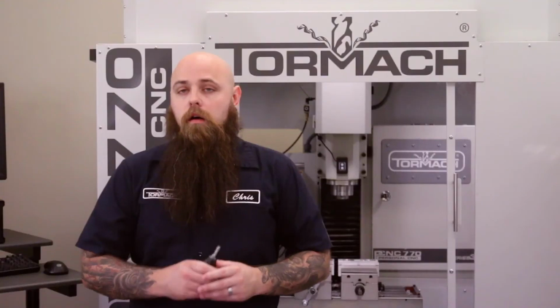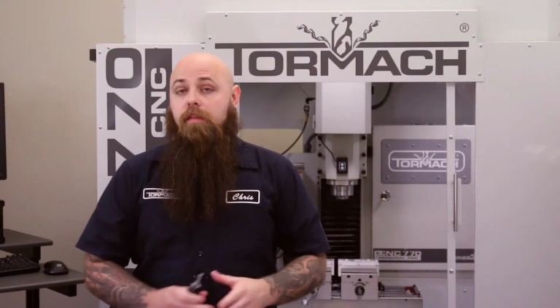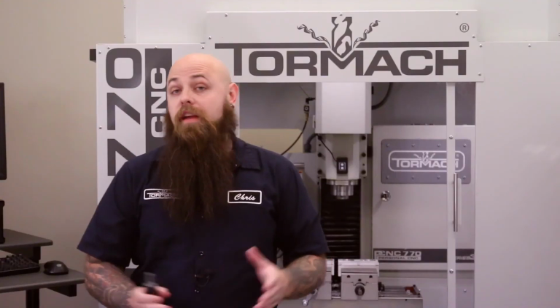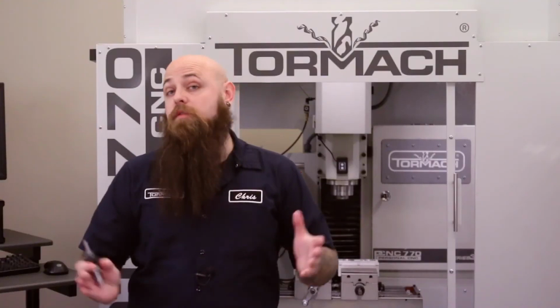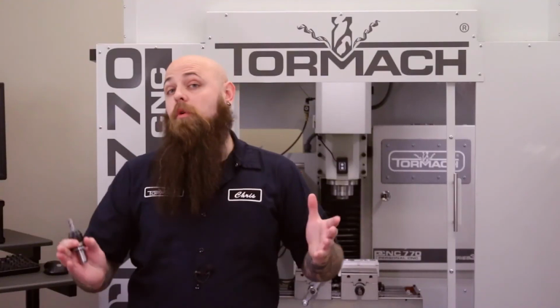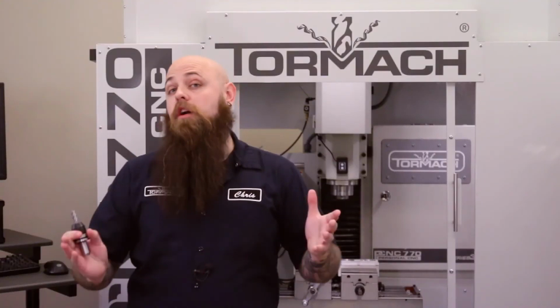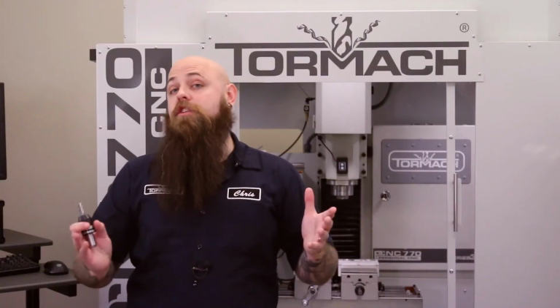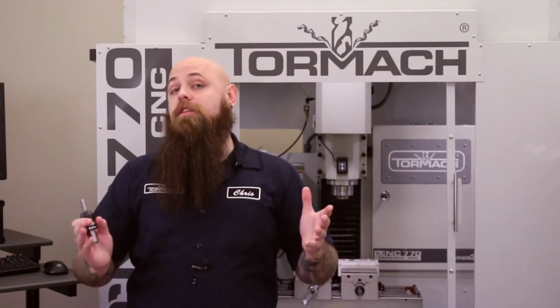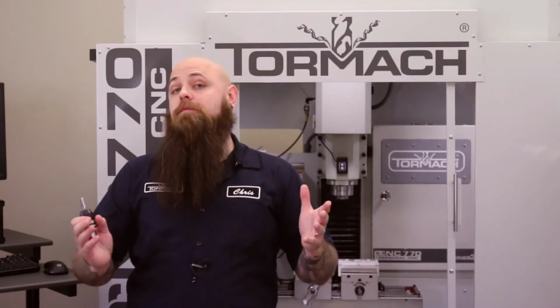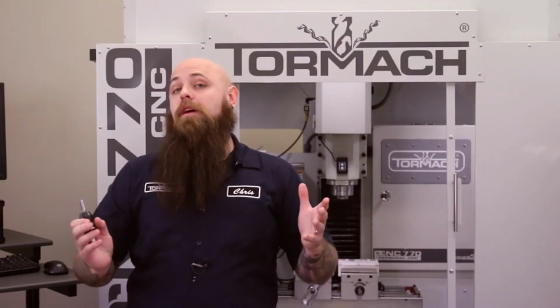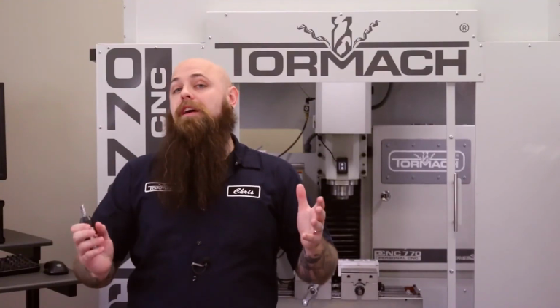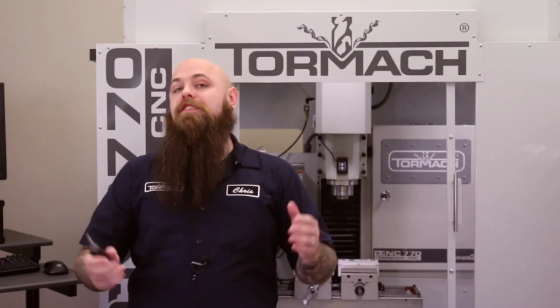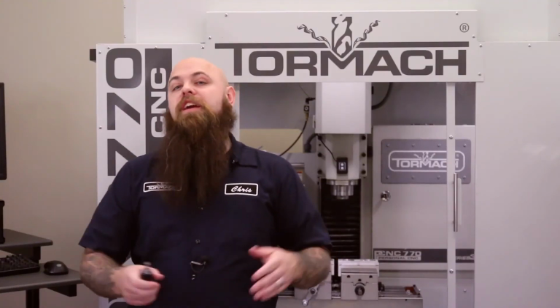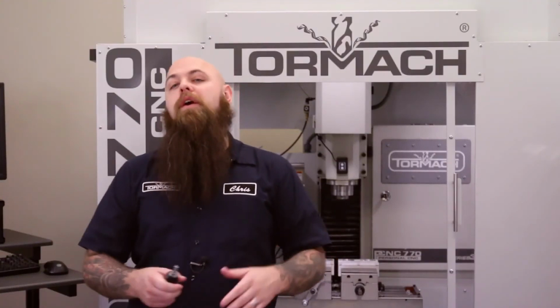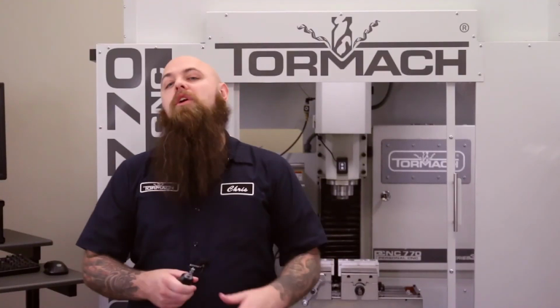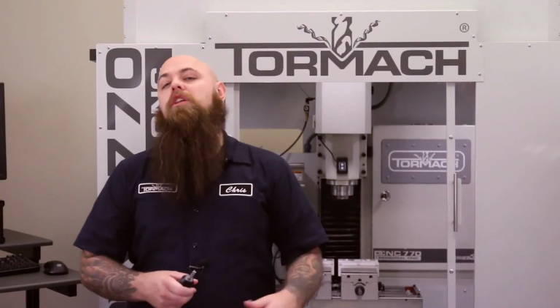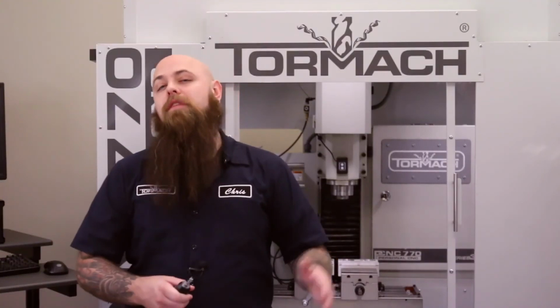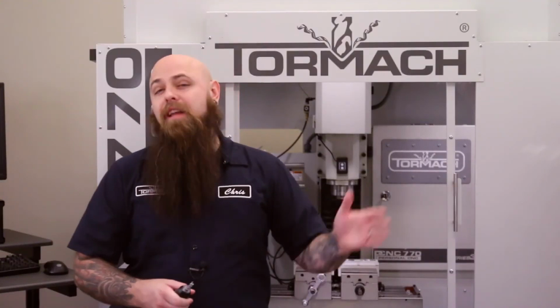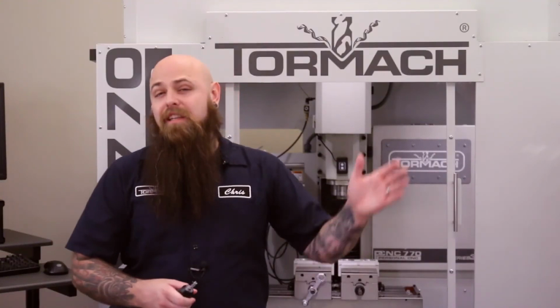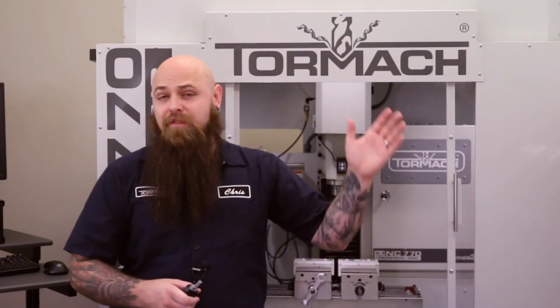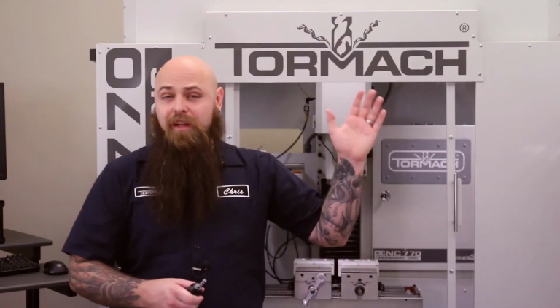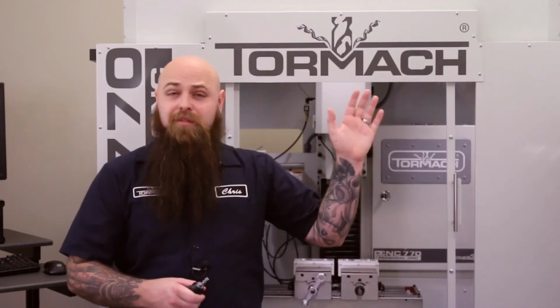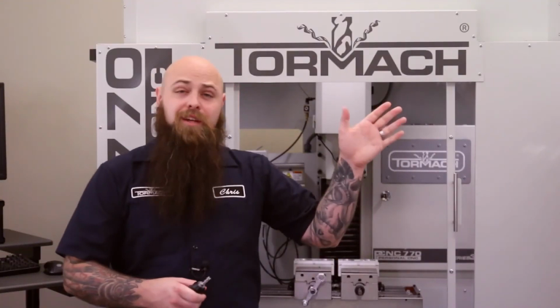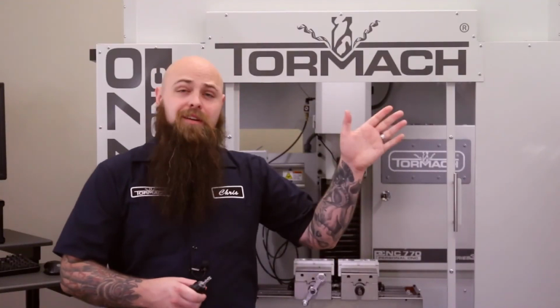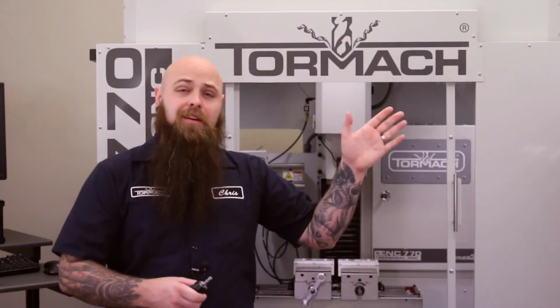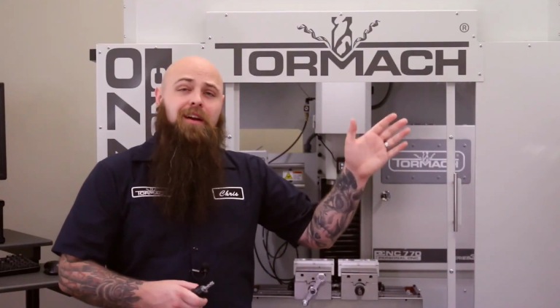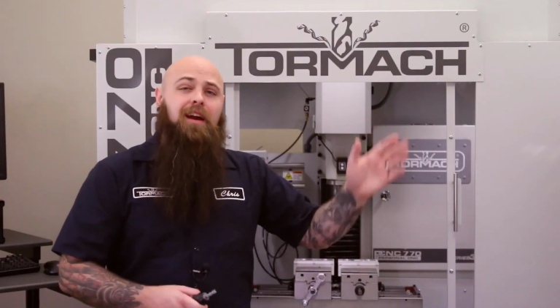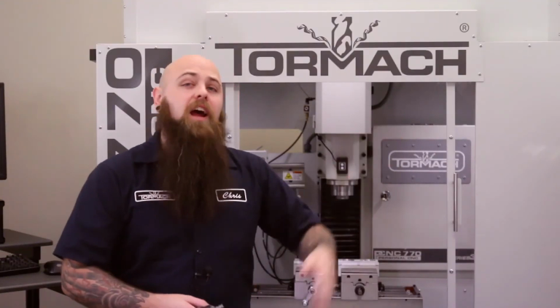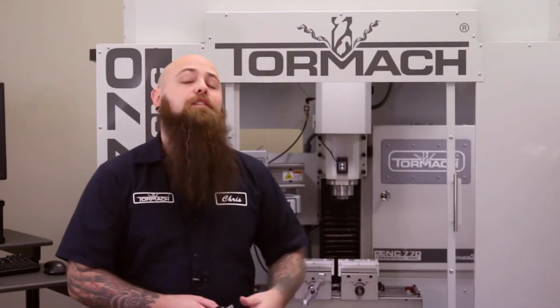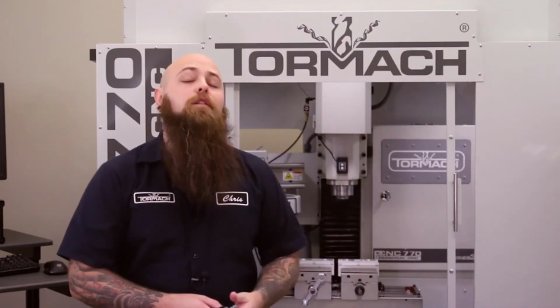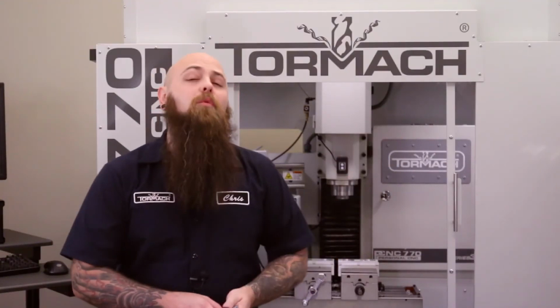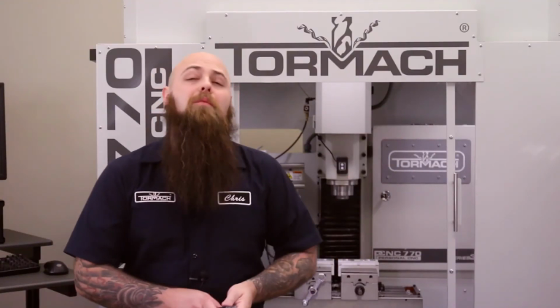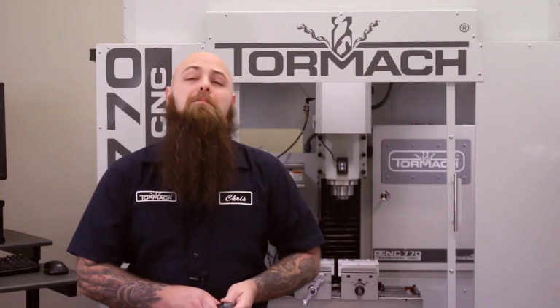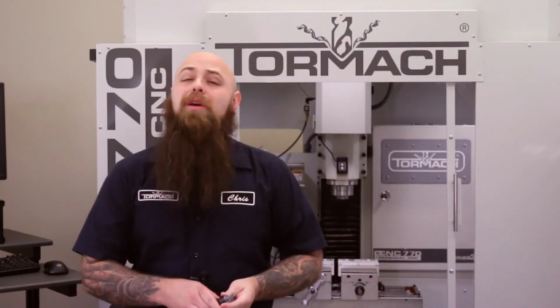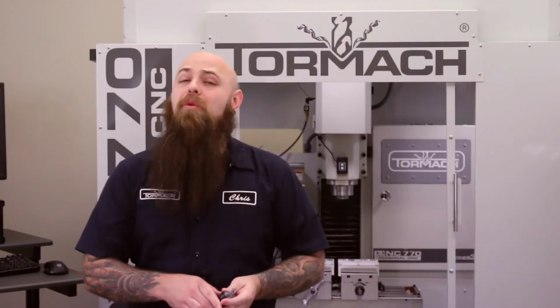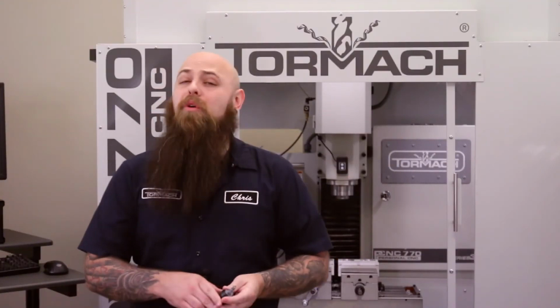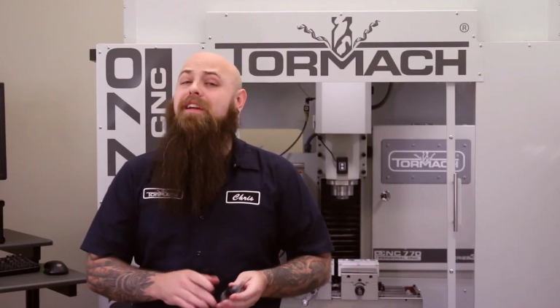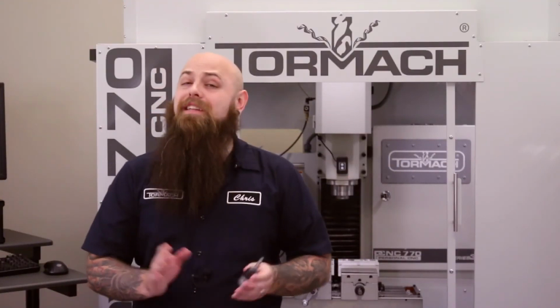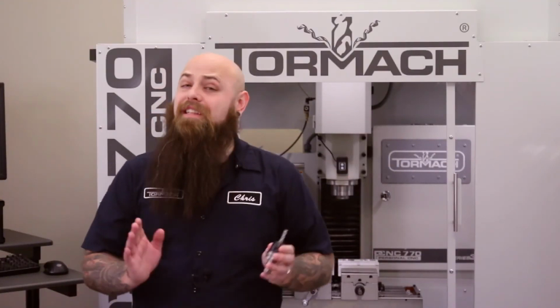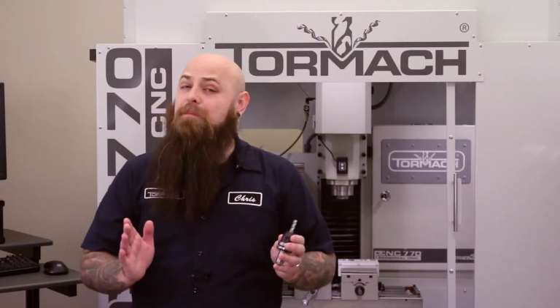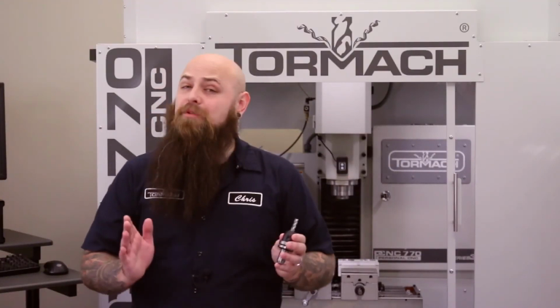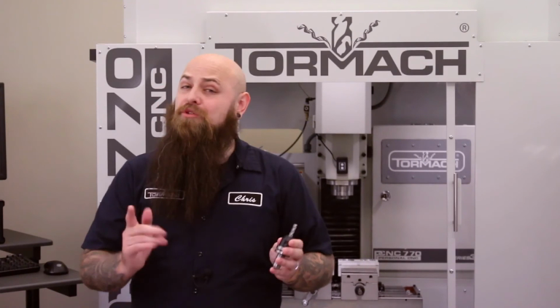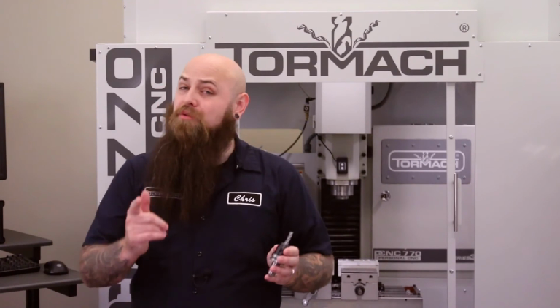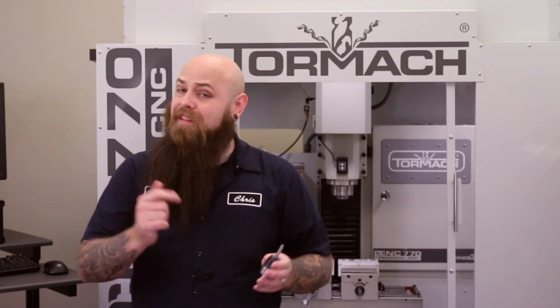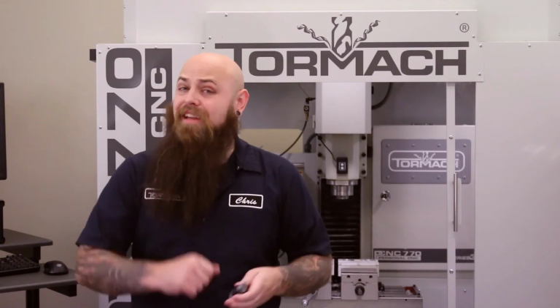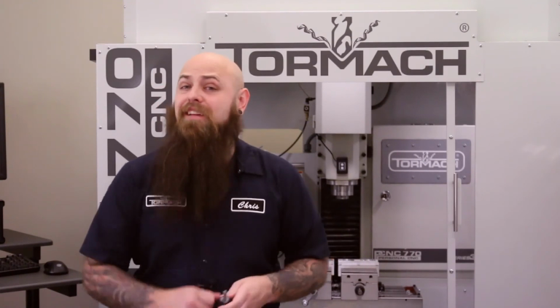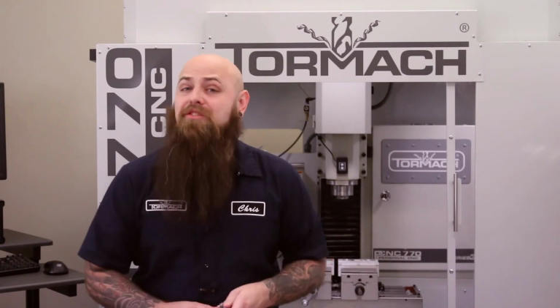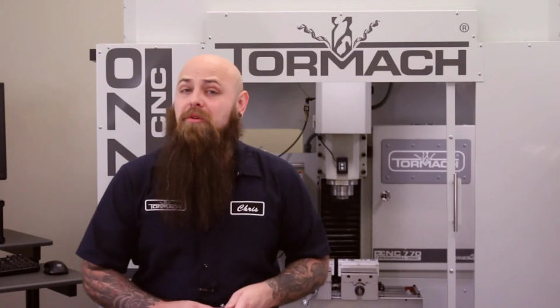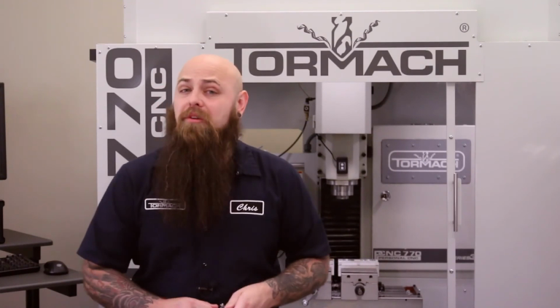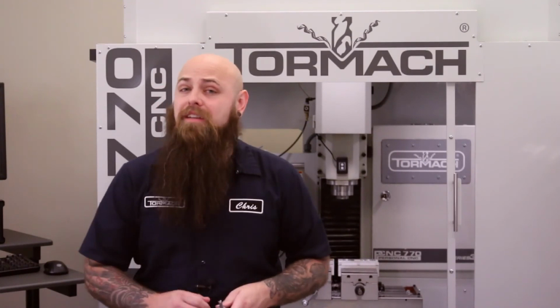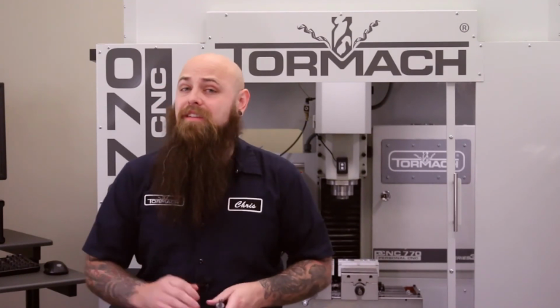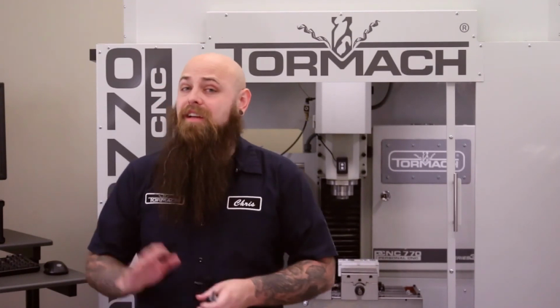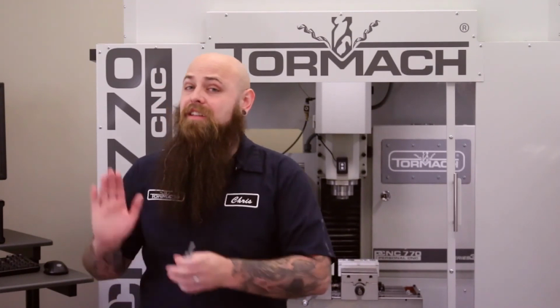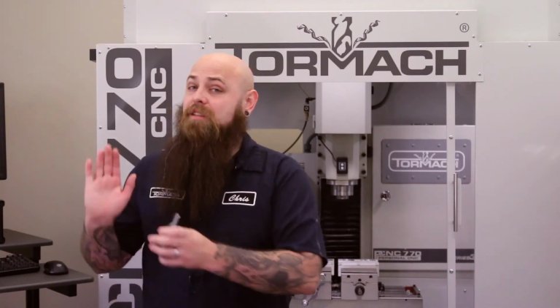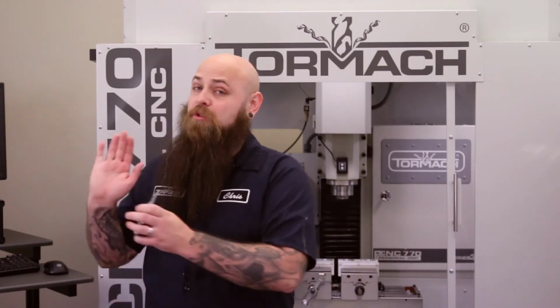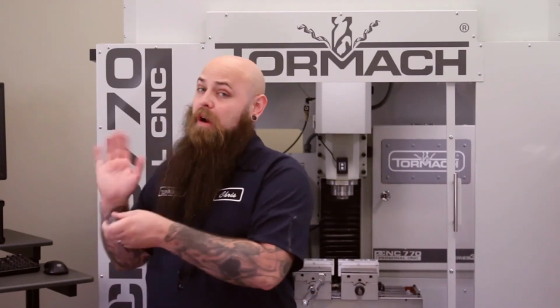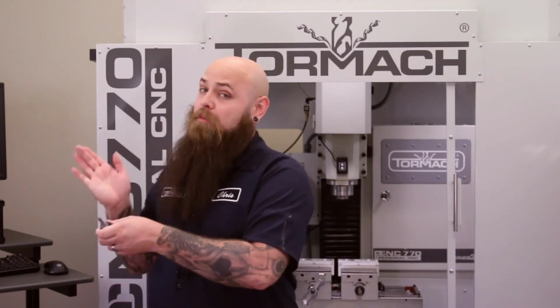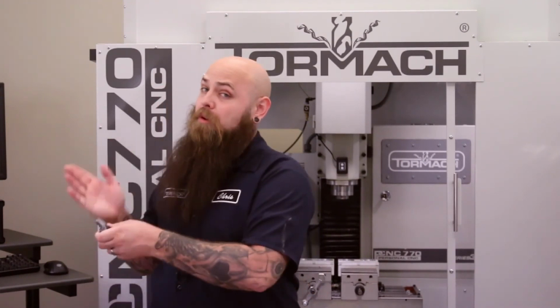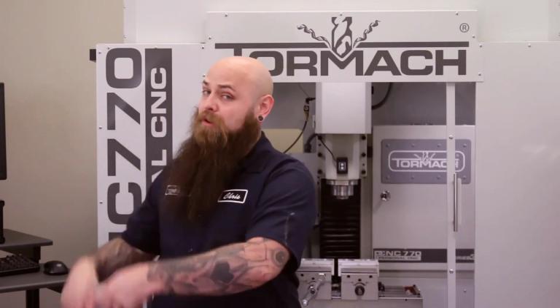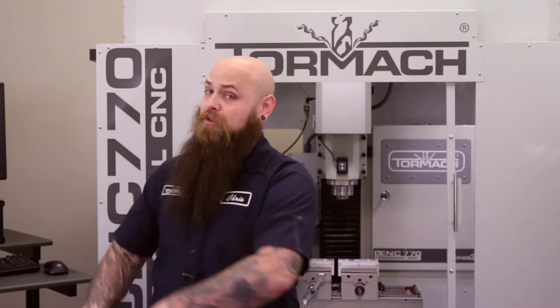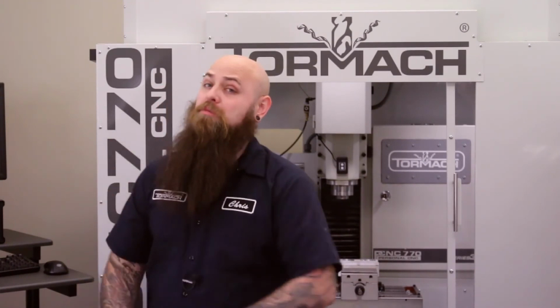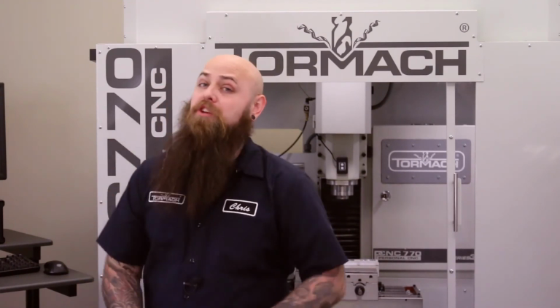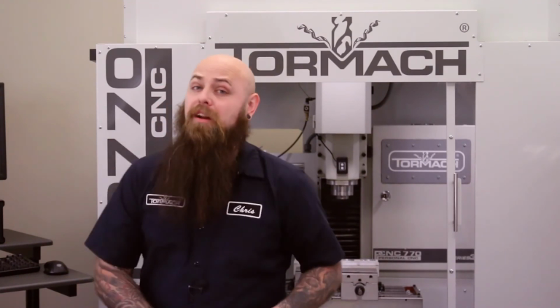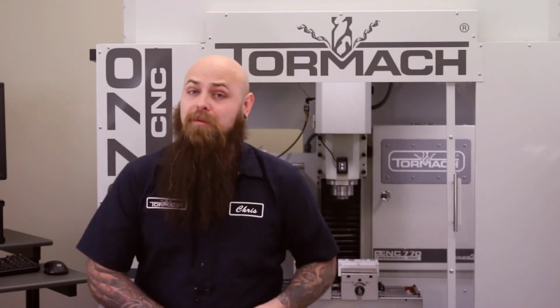Thanks for watching. Check out all of our latest videos here, and for more metalworking tips, tricks, and stories, subscribe to our YouTube channel.